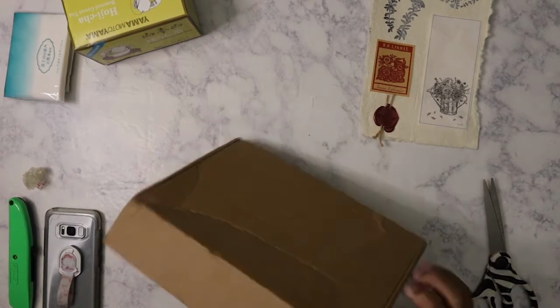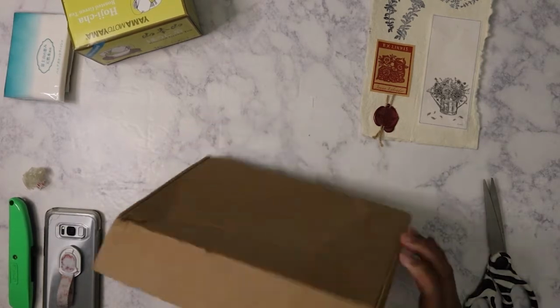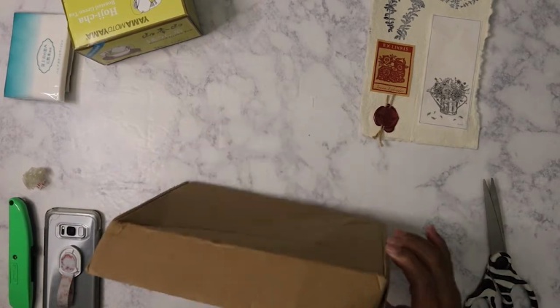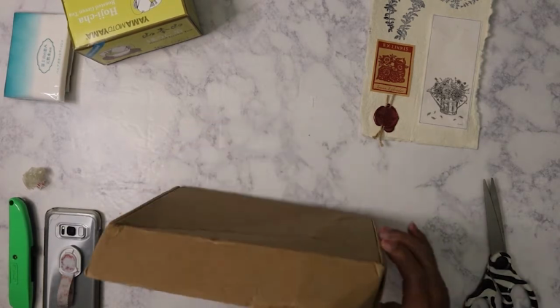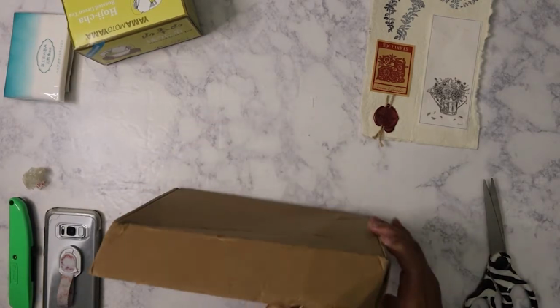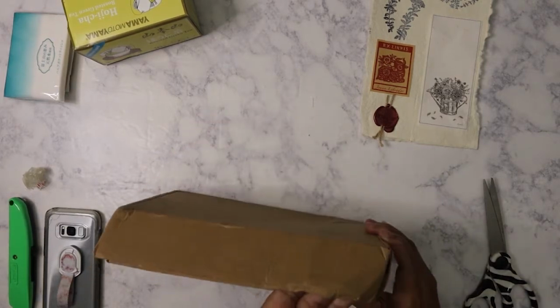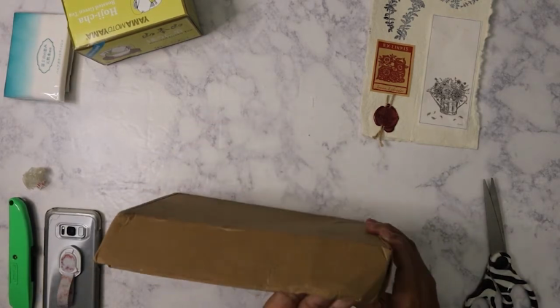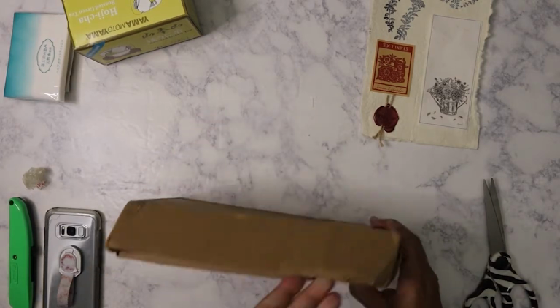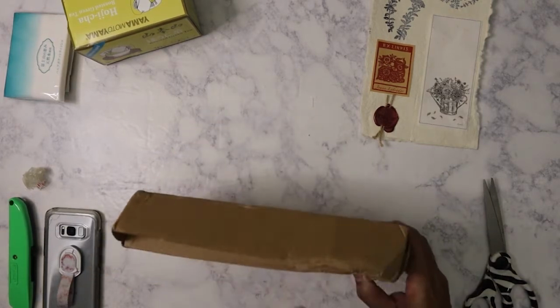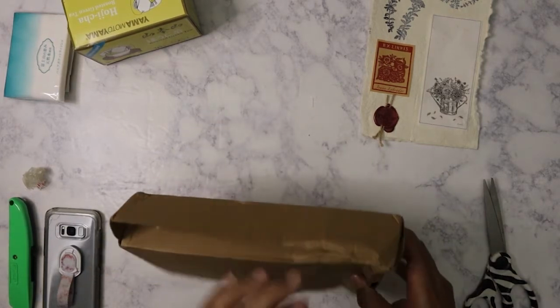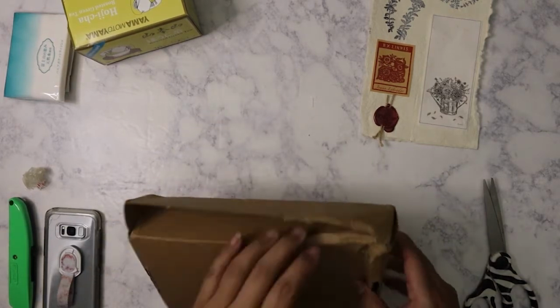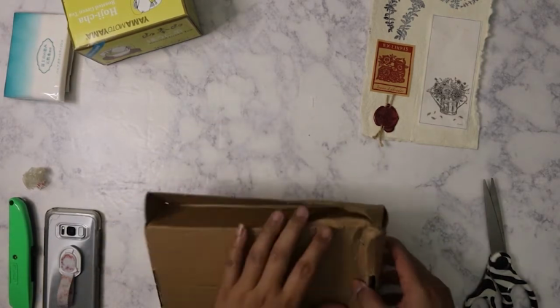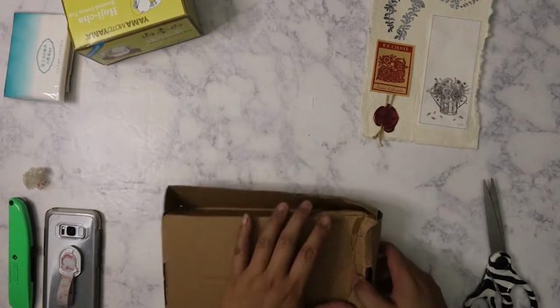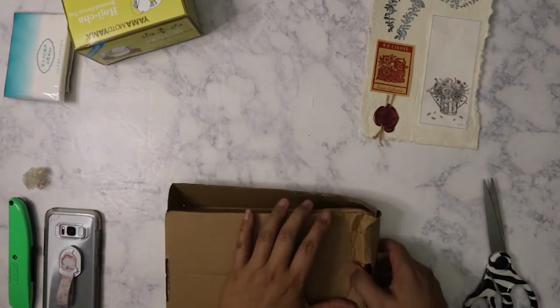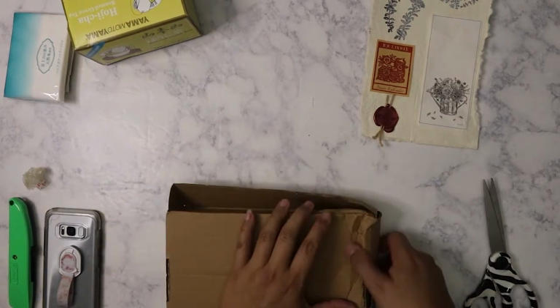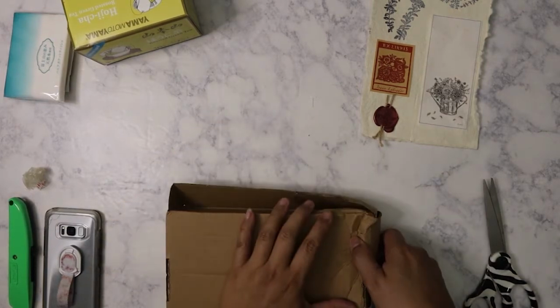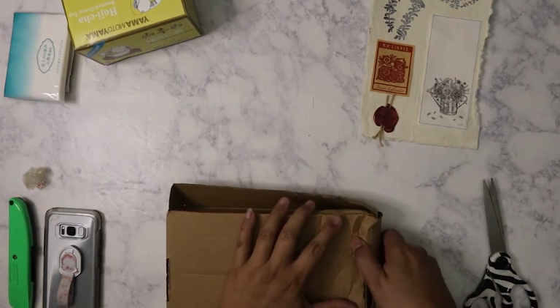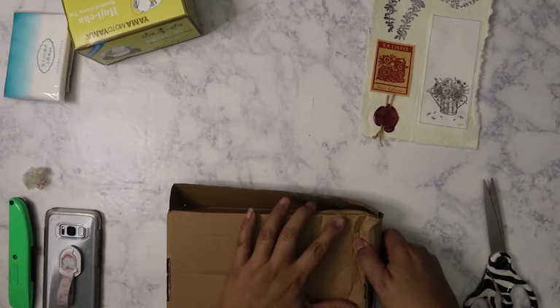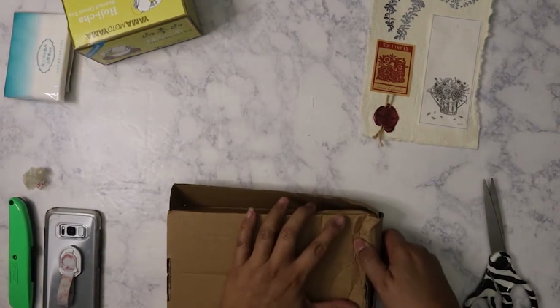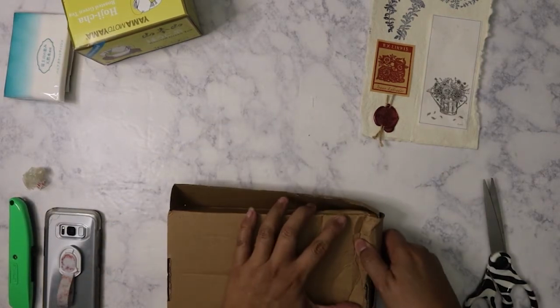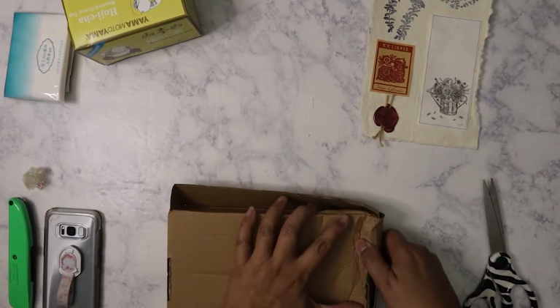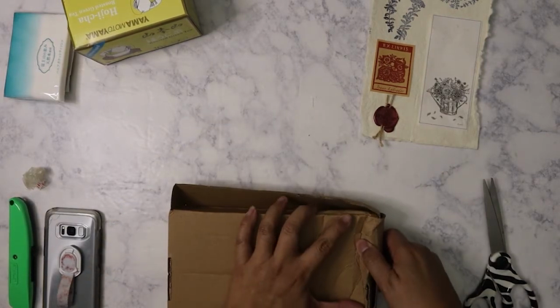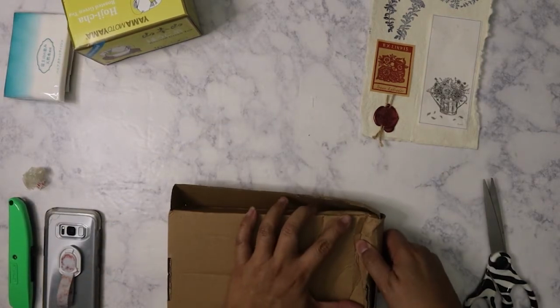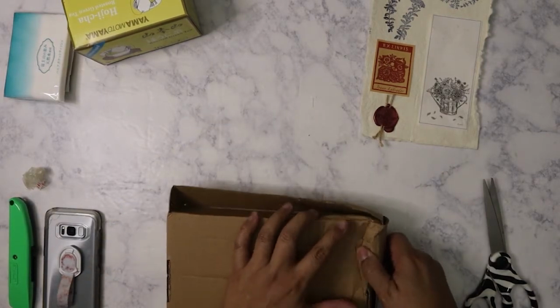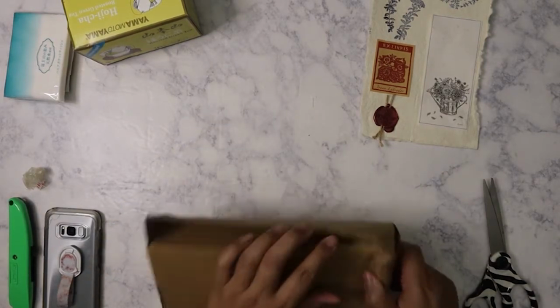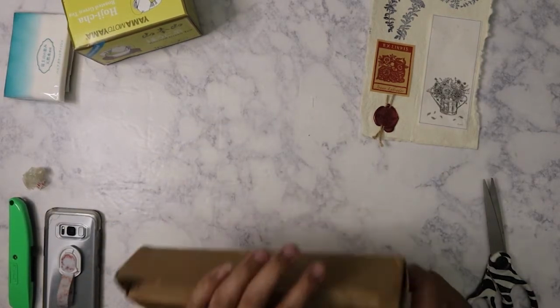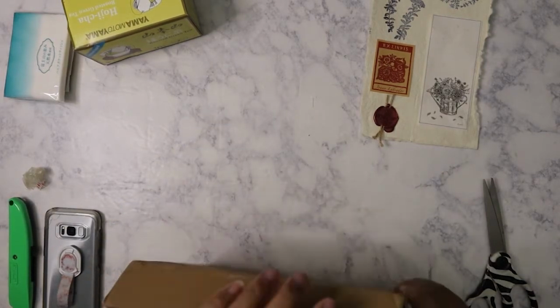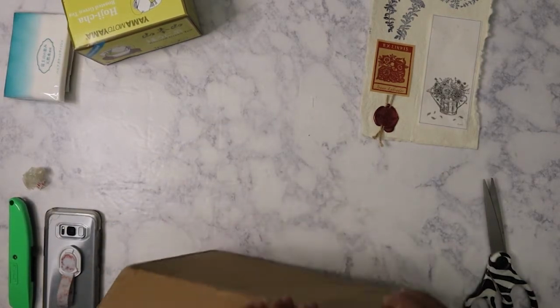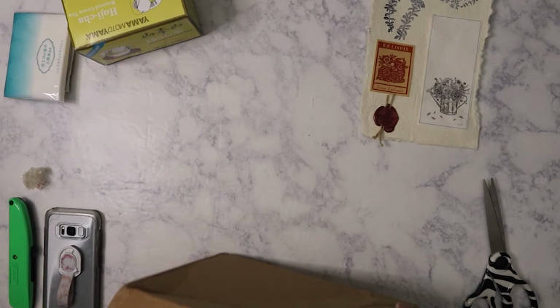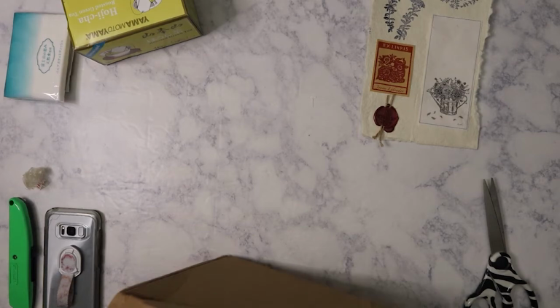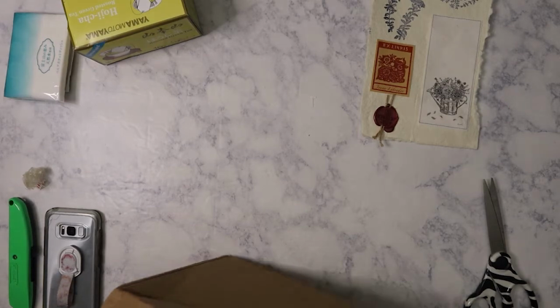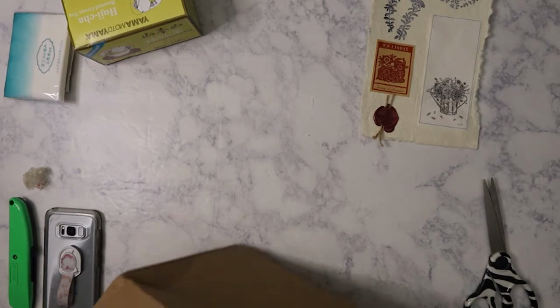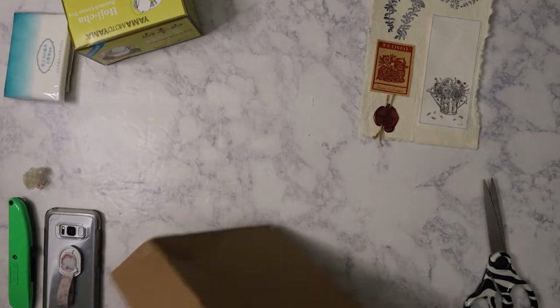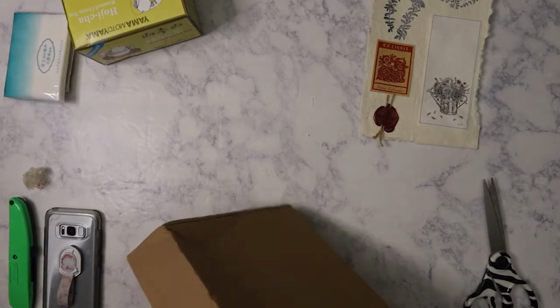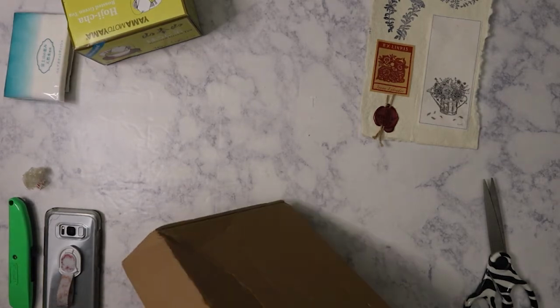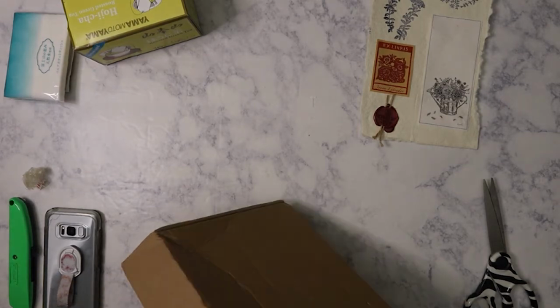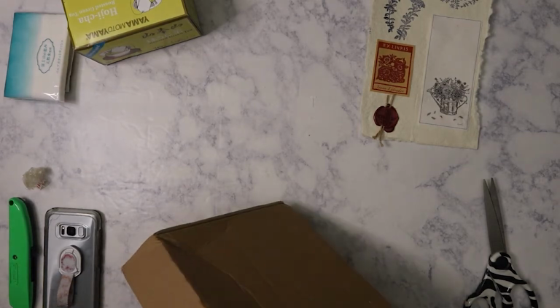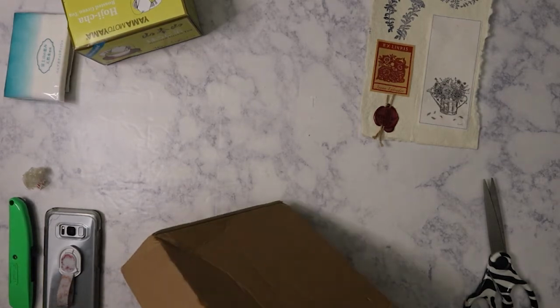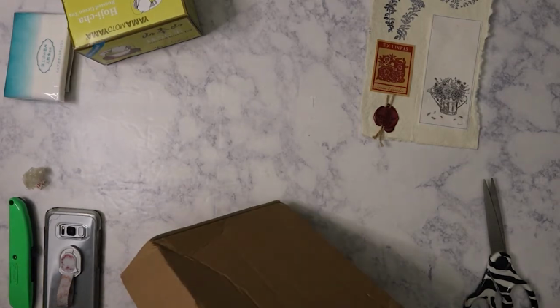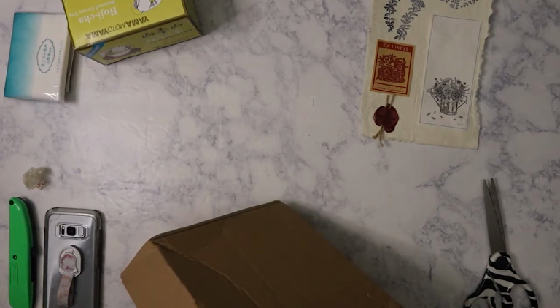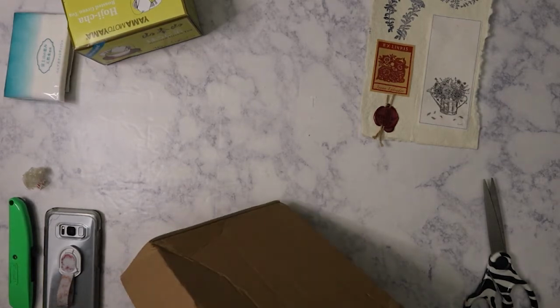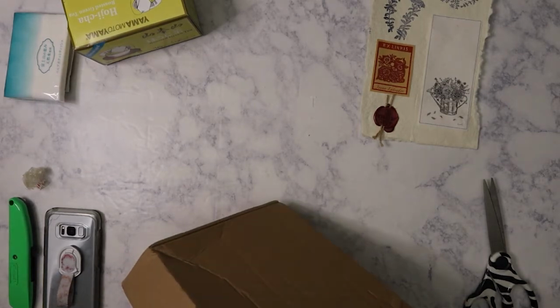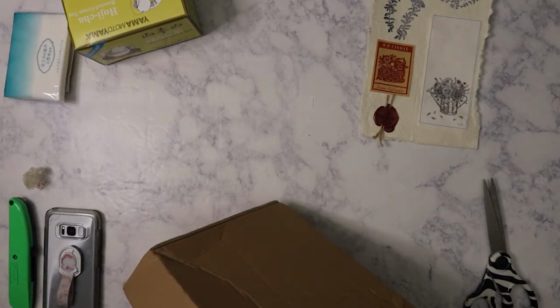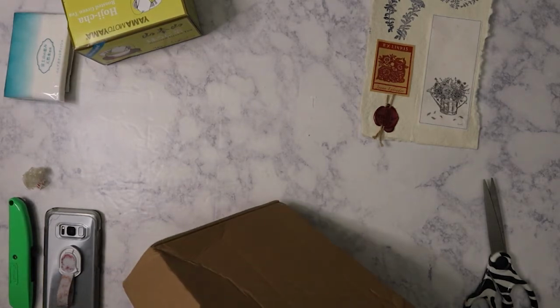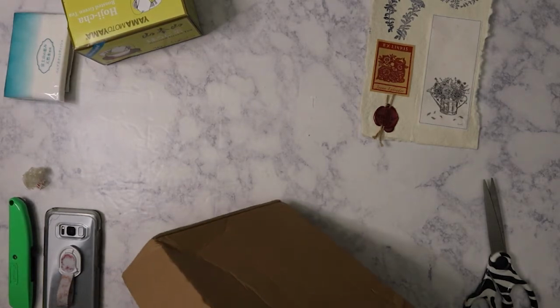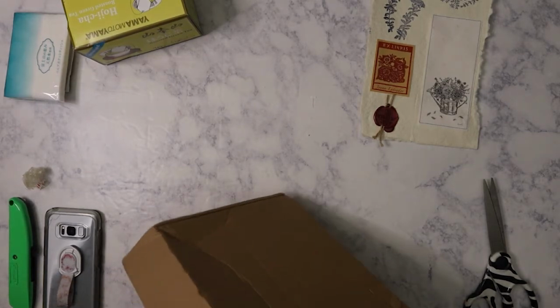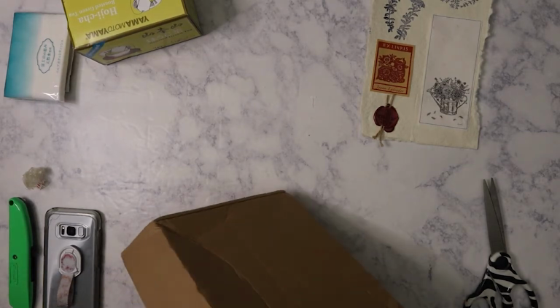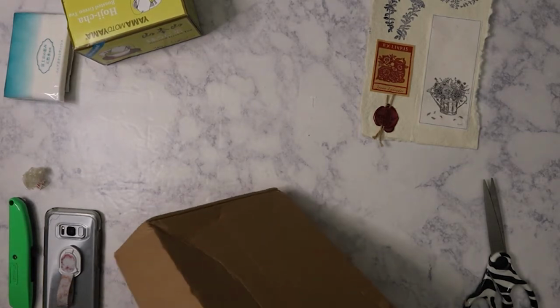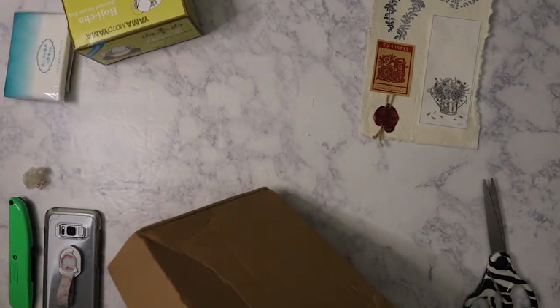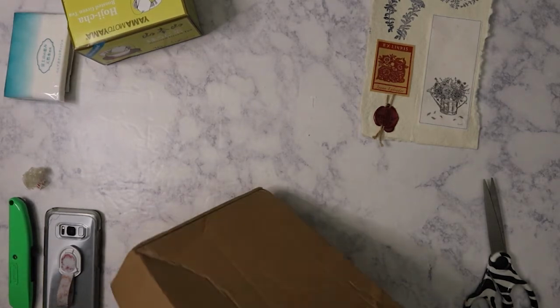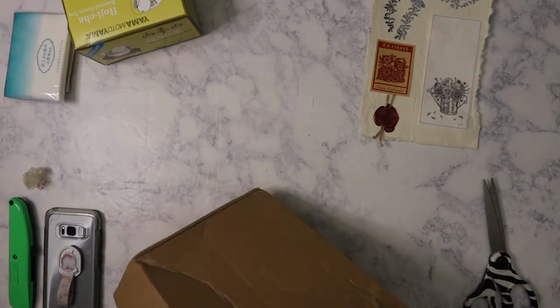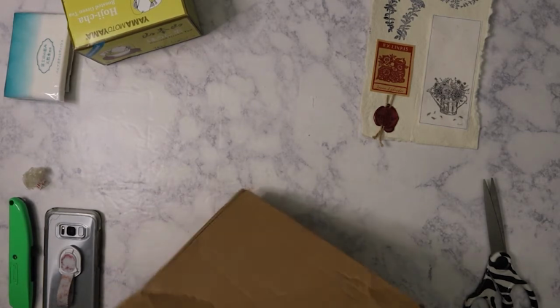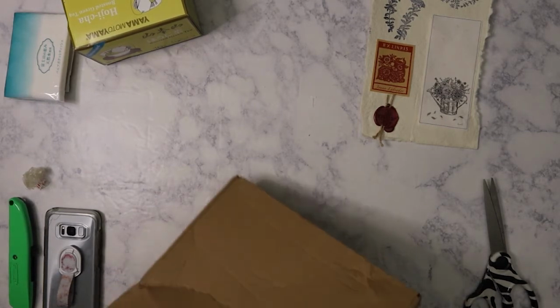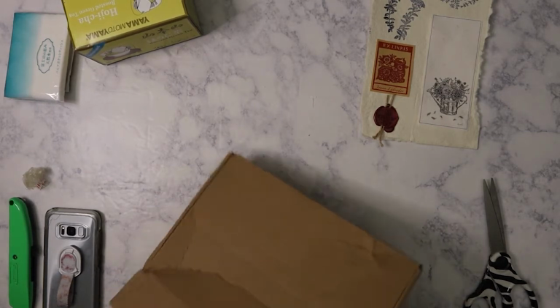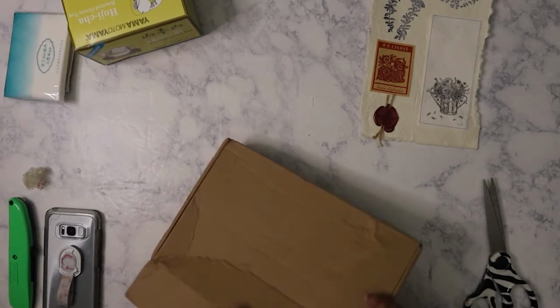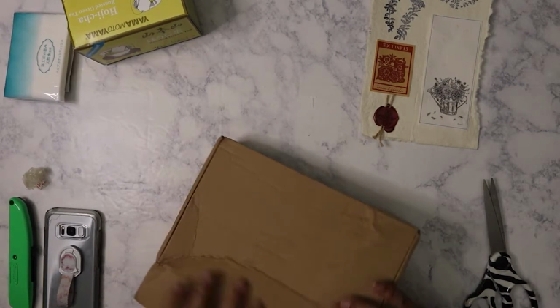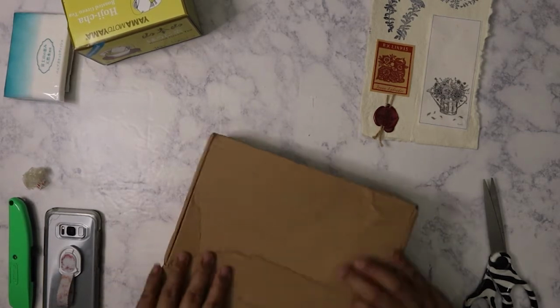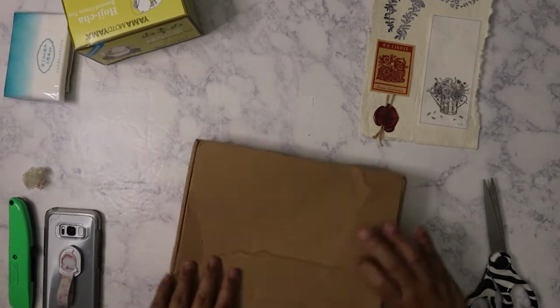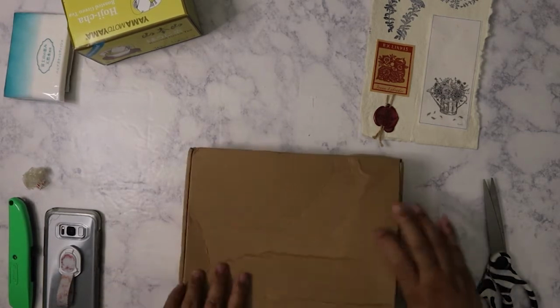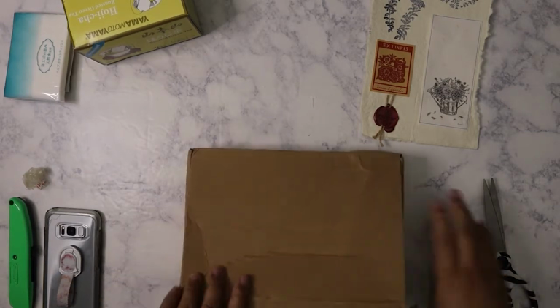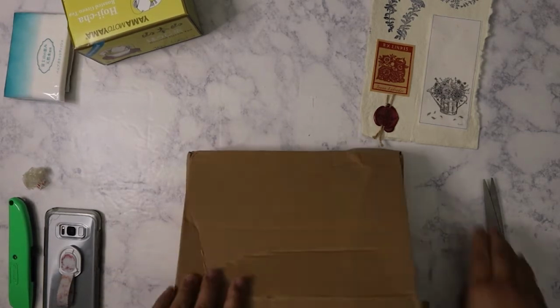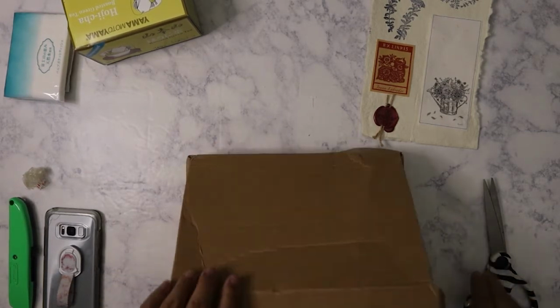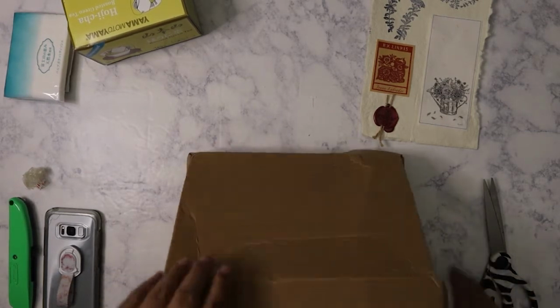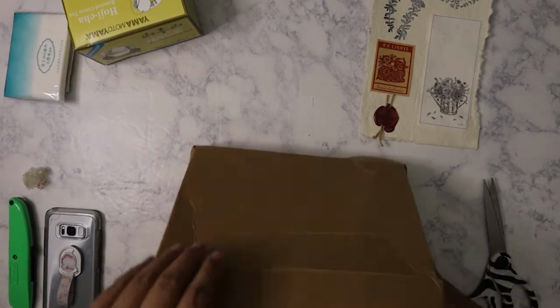The box got crushed, but that's okay because I don't think anything got broken in there. It's just a little harder to open.